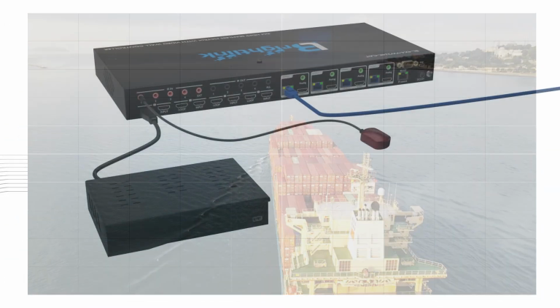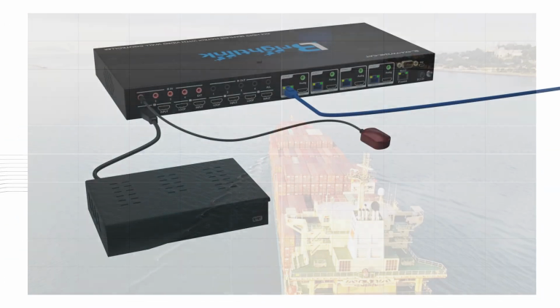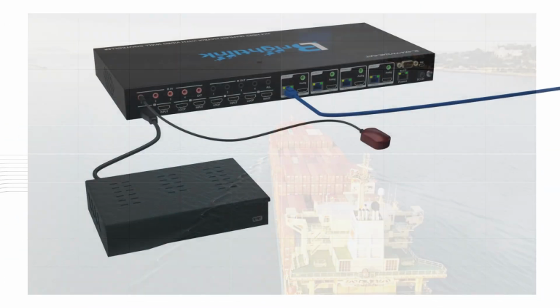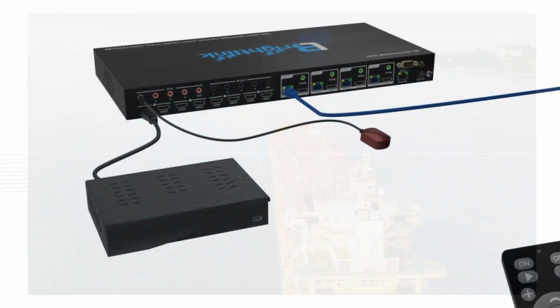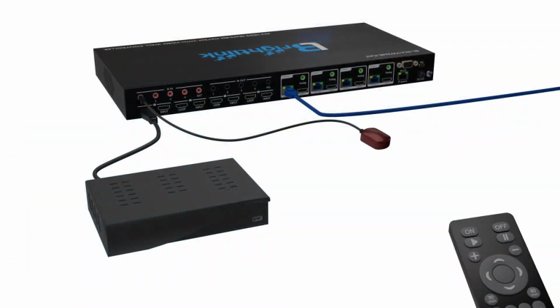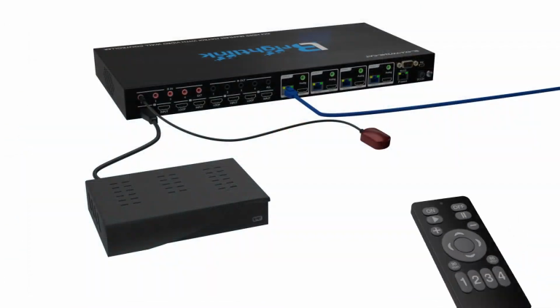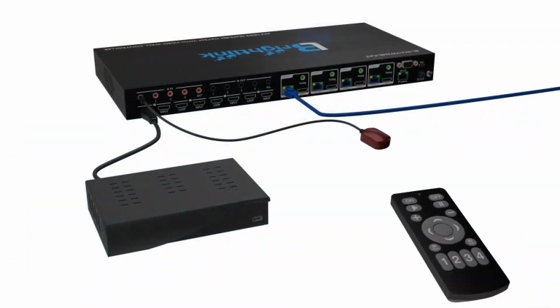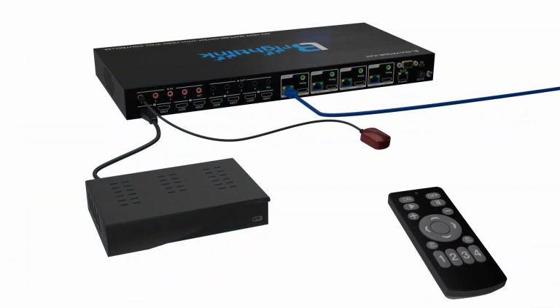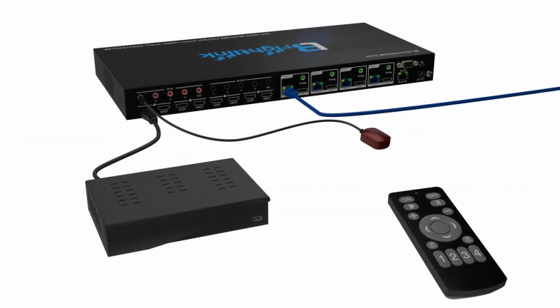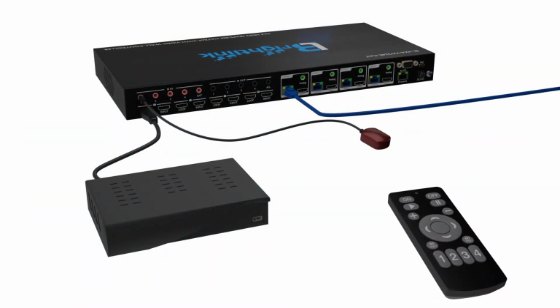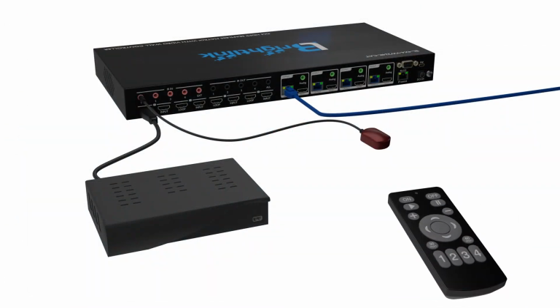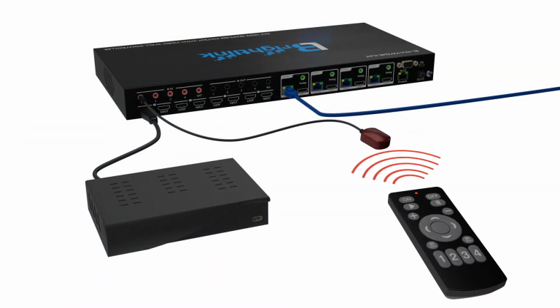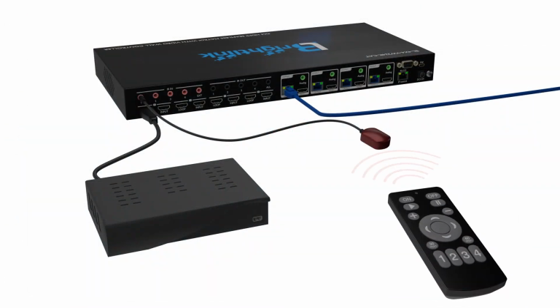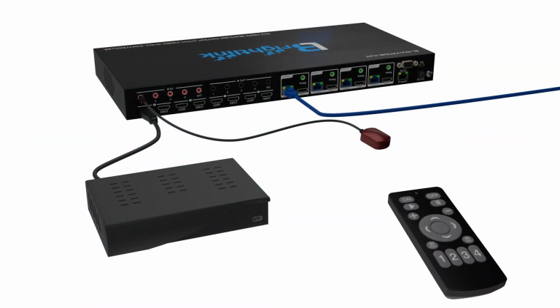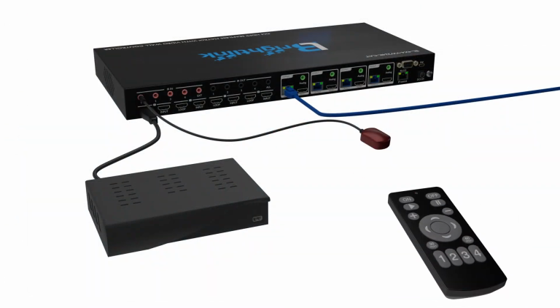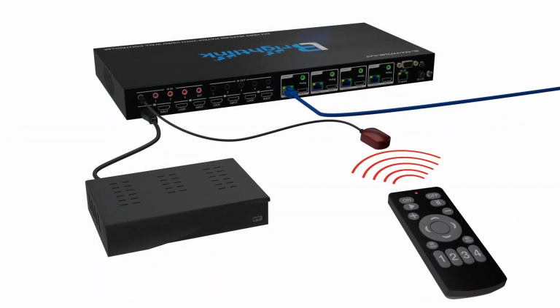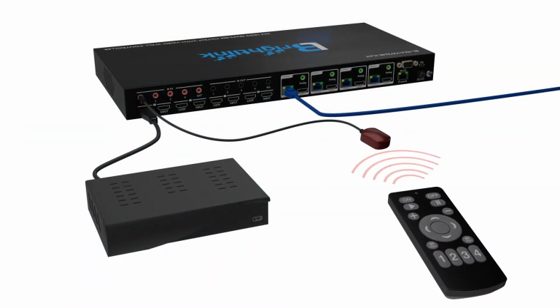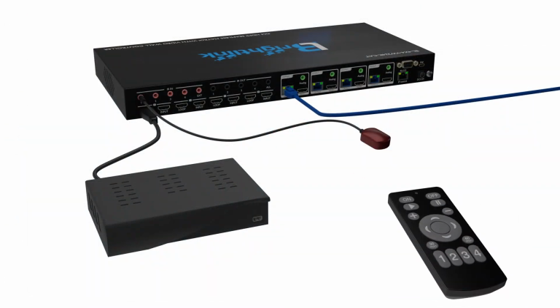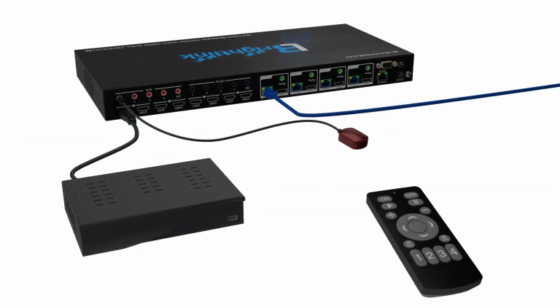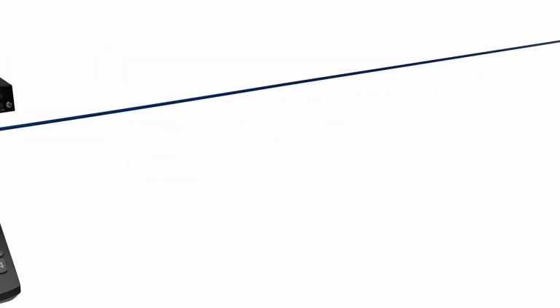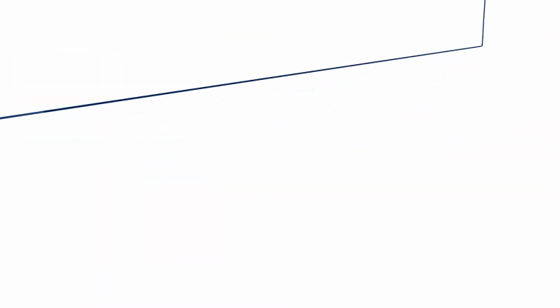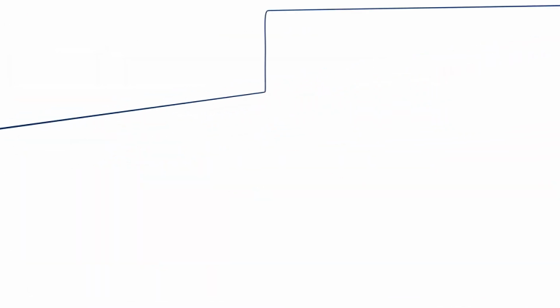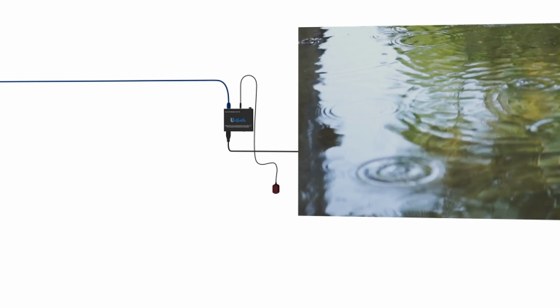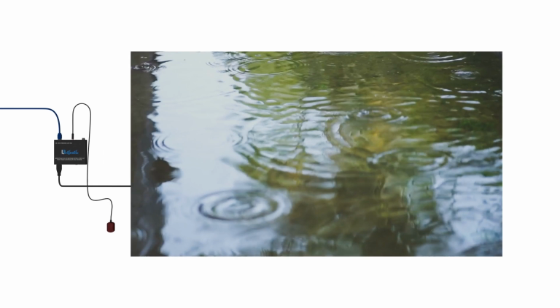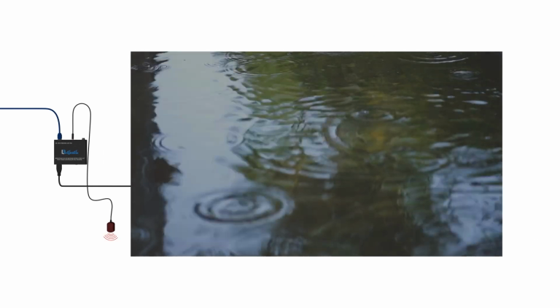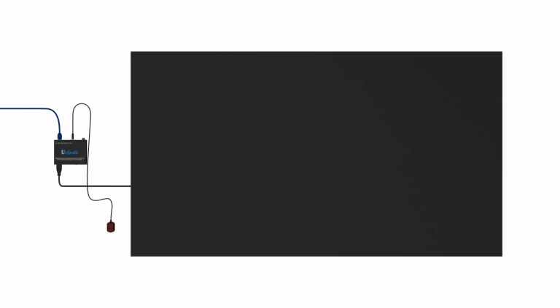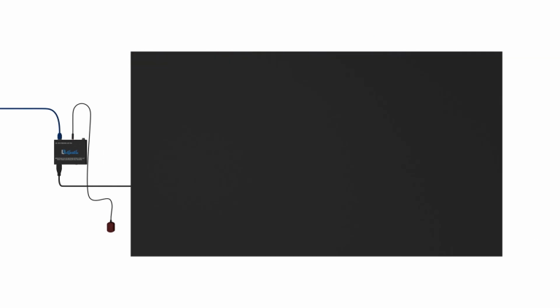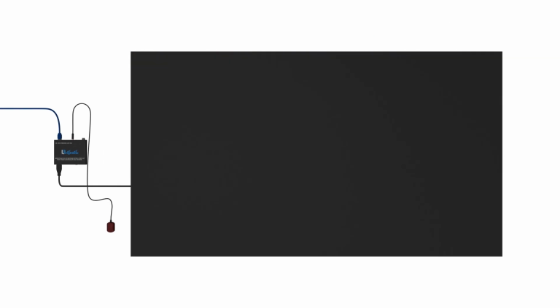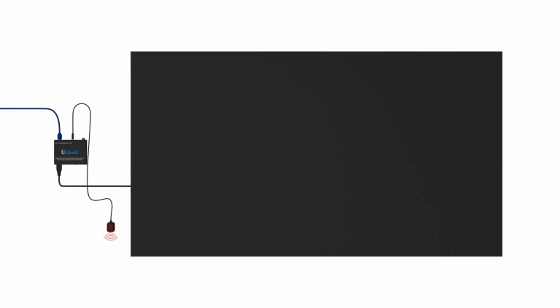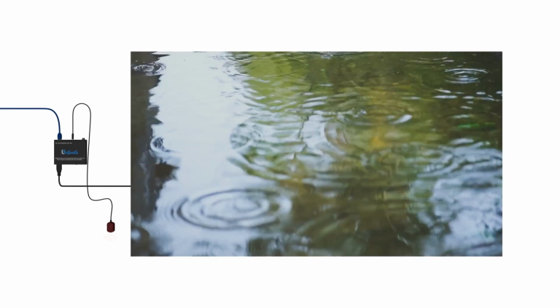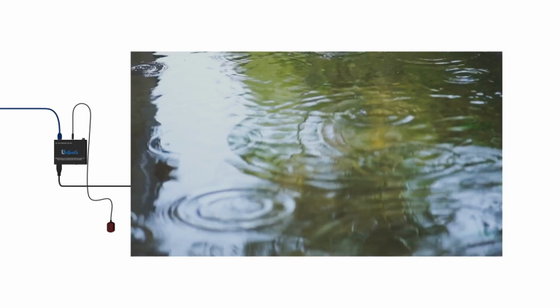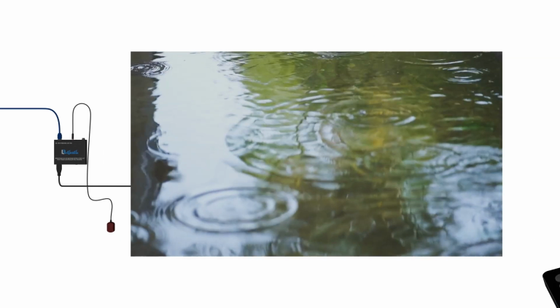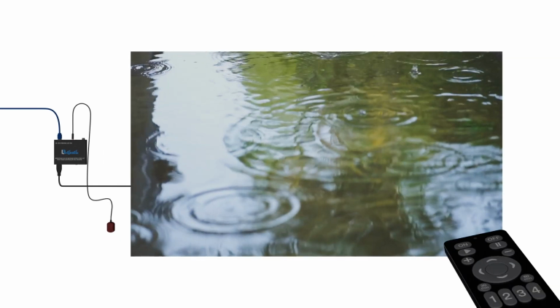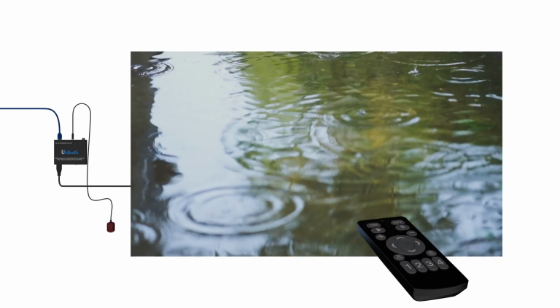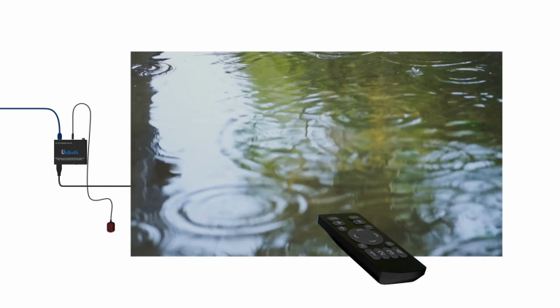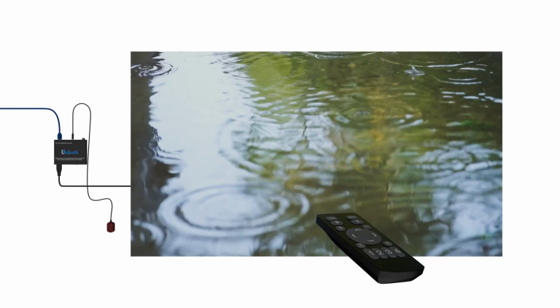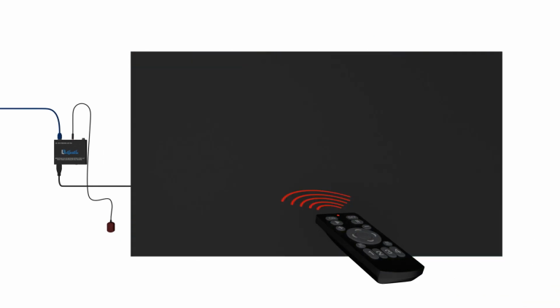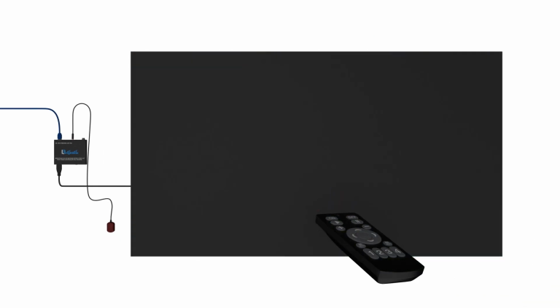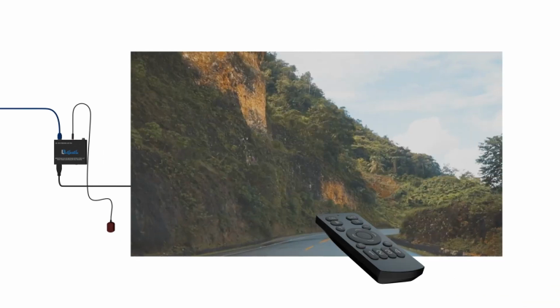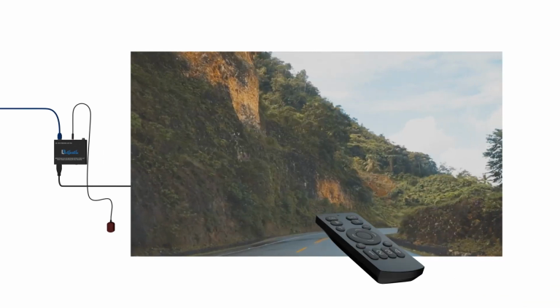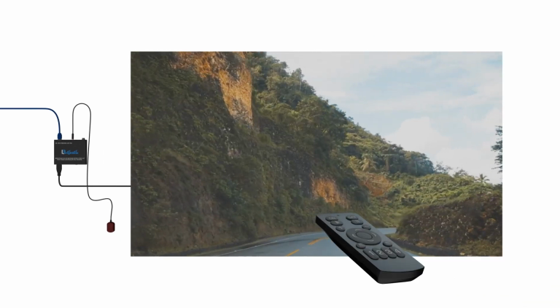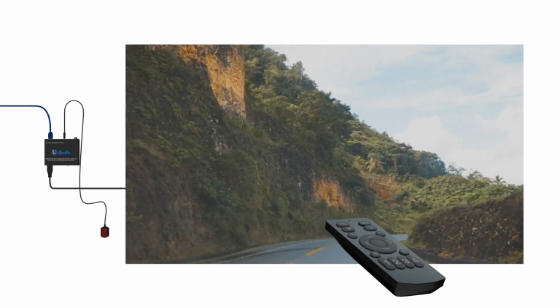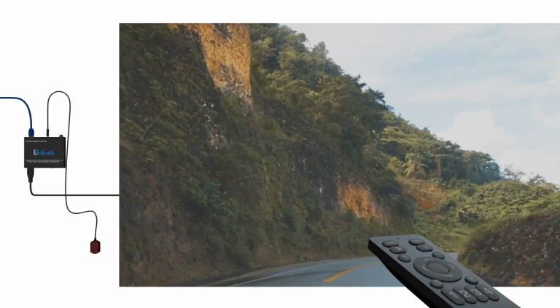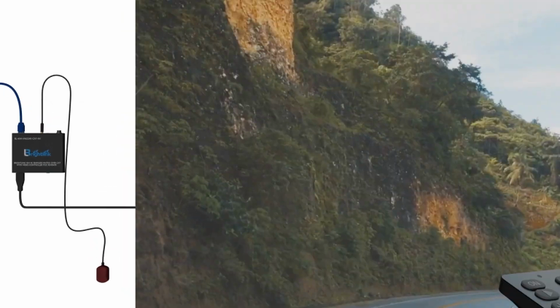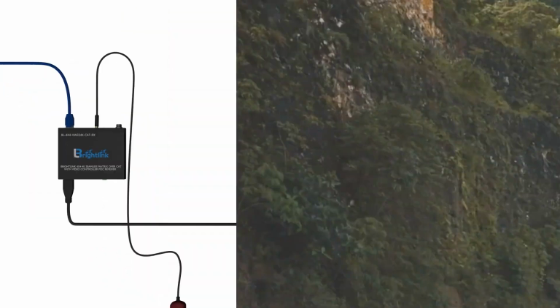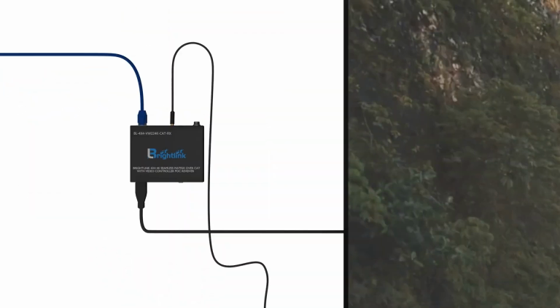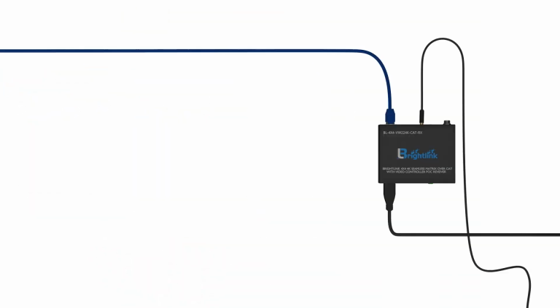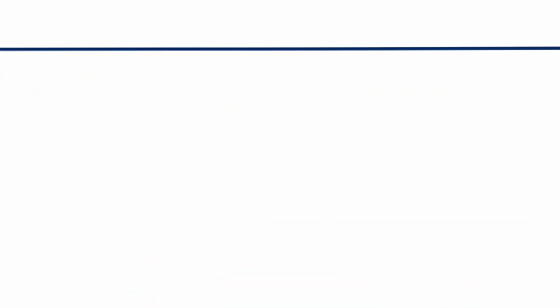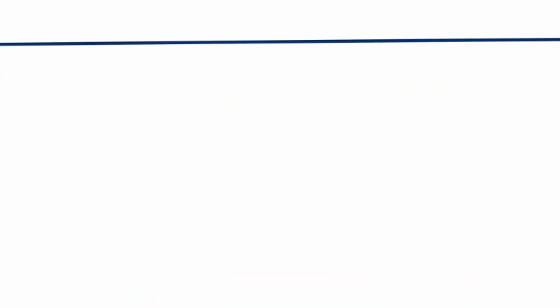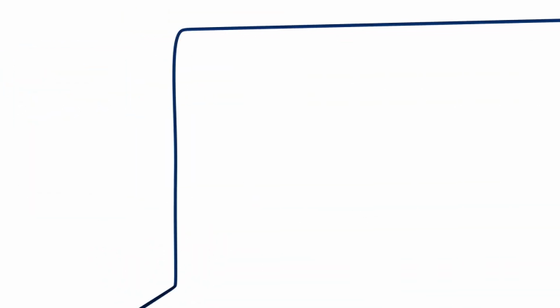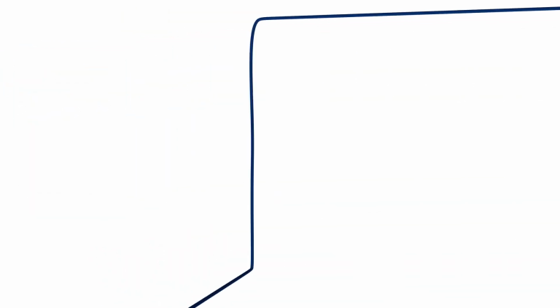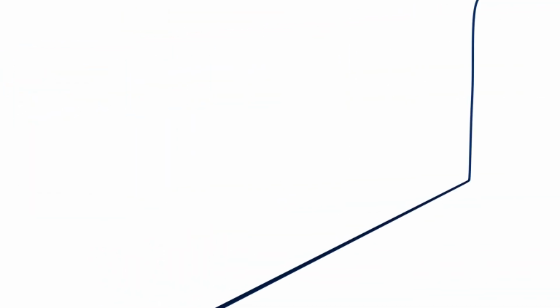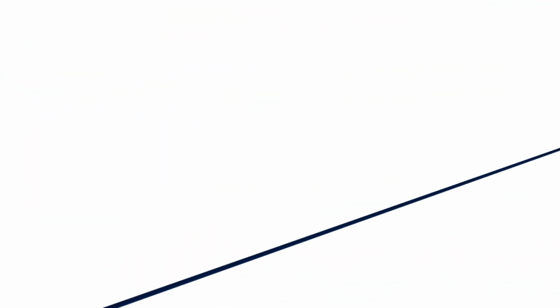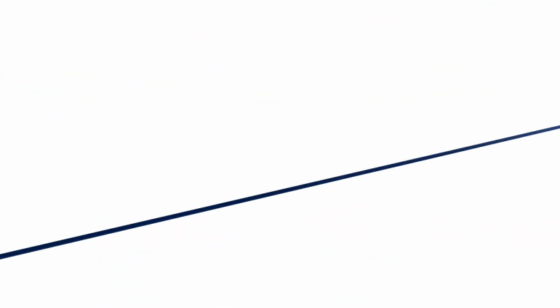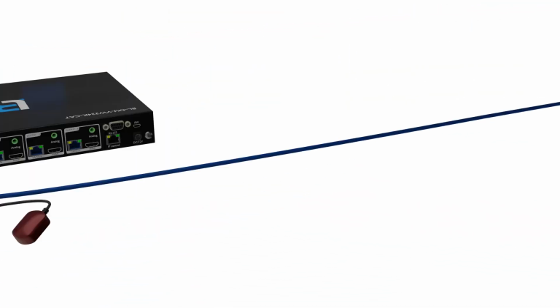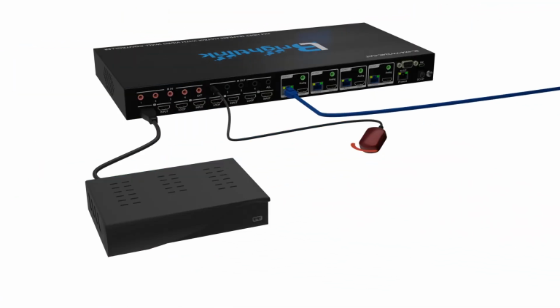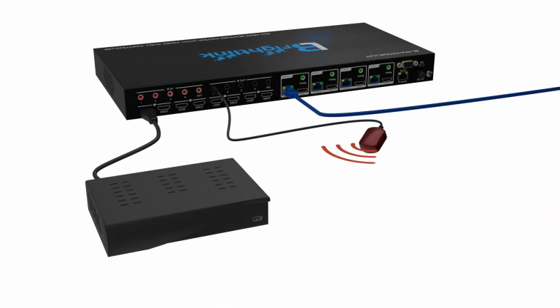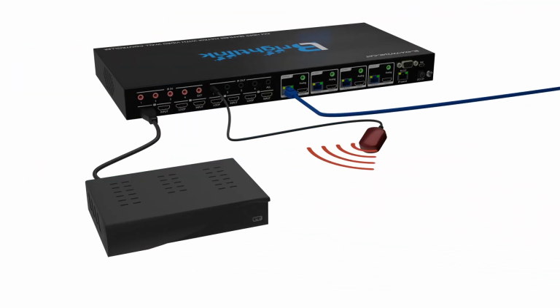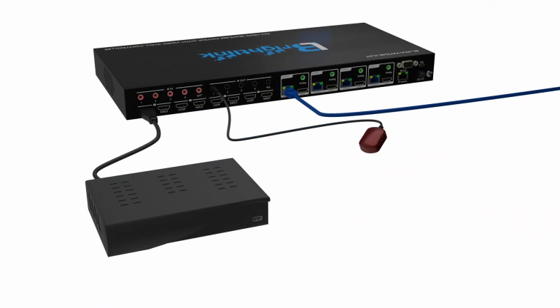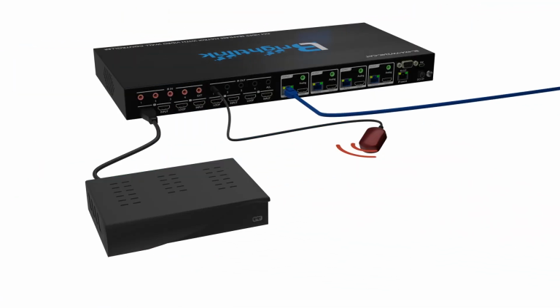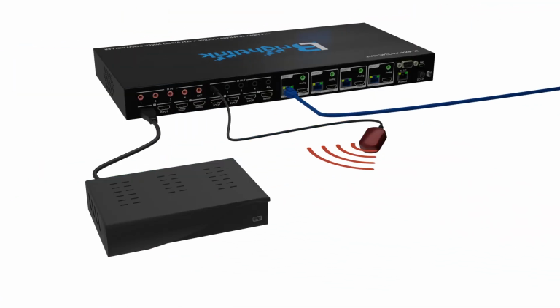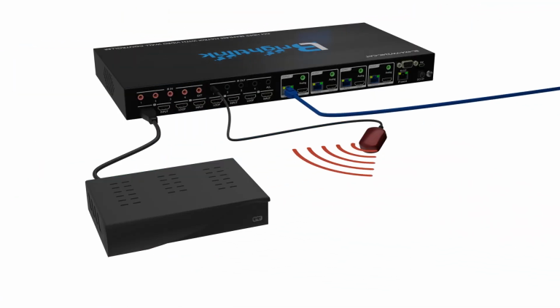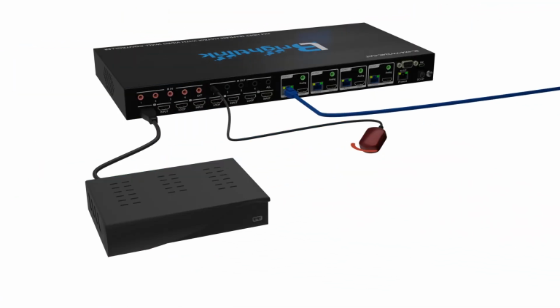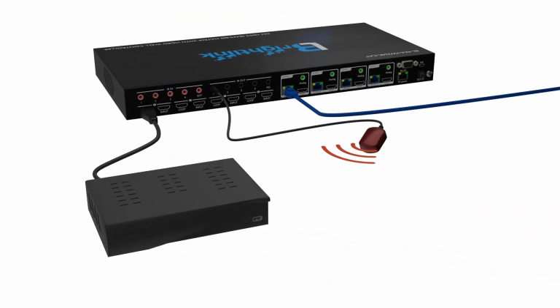This system has built-in two-way IR, allowing you to either control the displays from the matrix or the source from the displays.